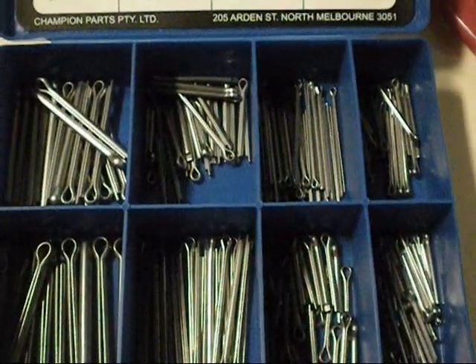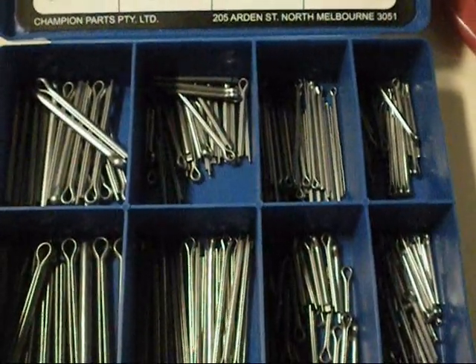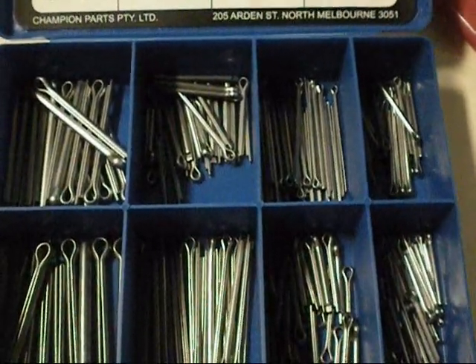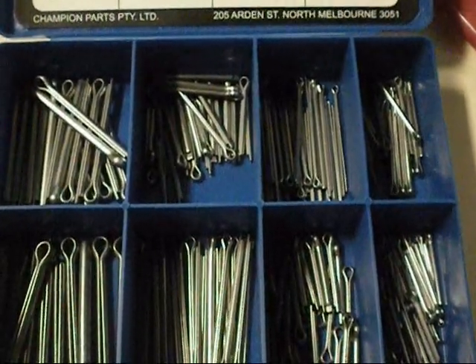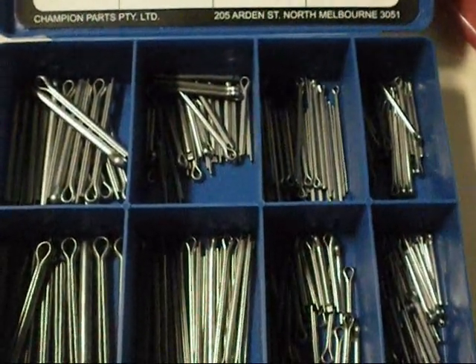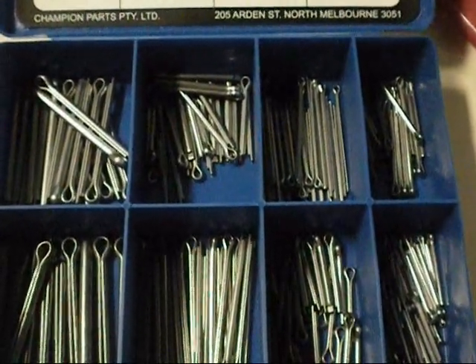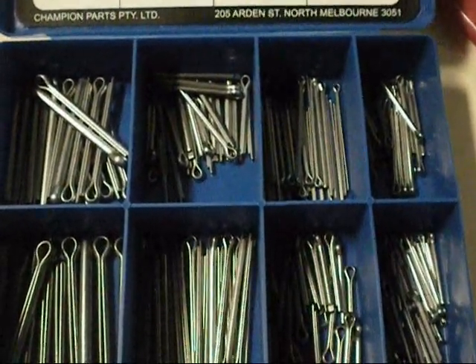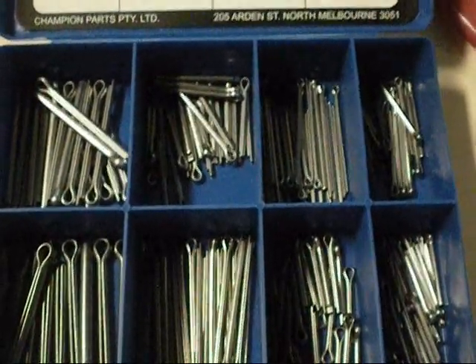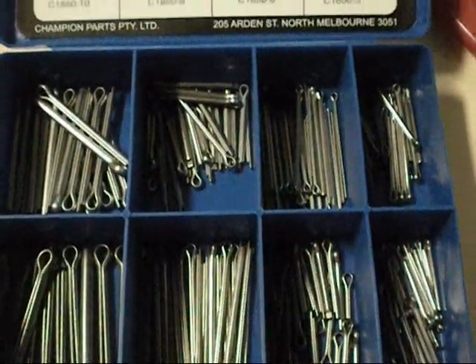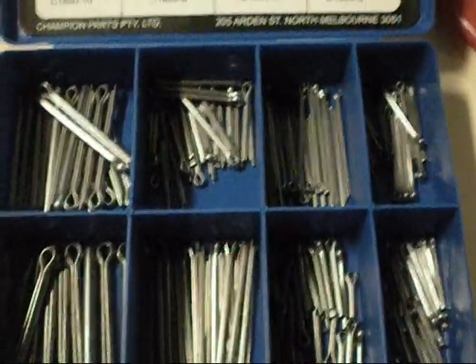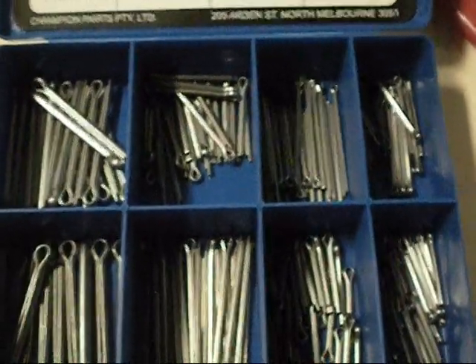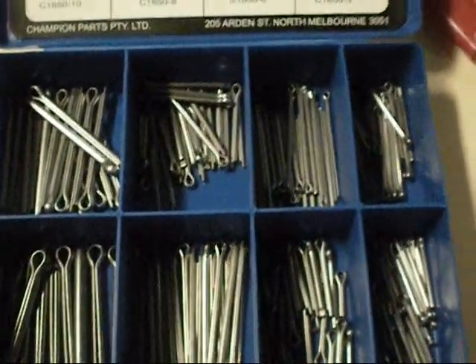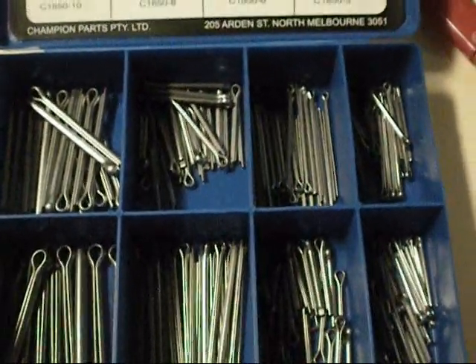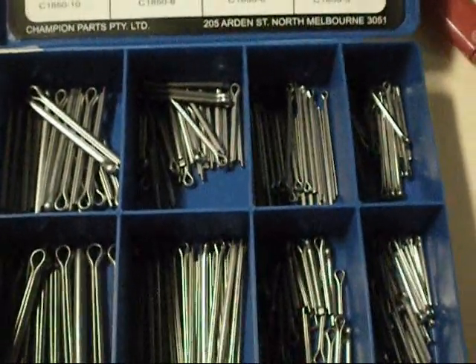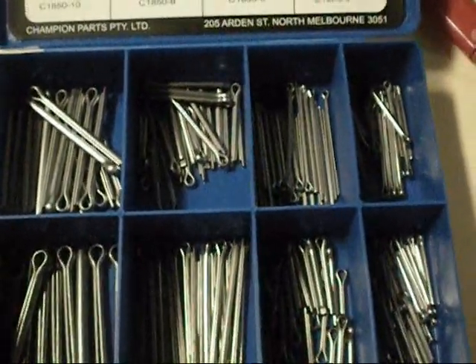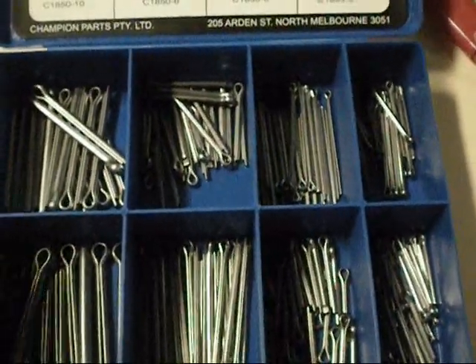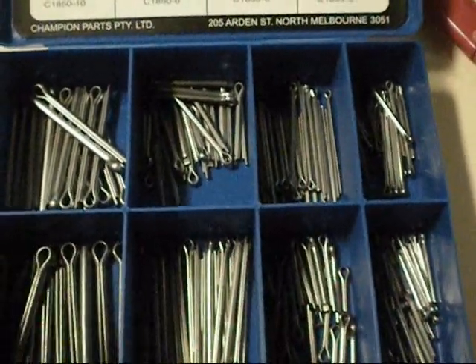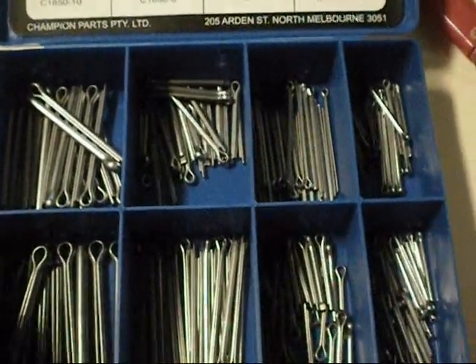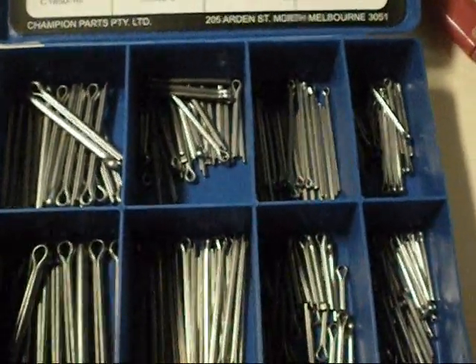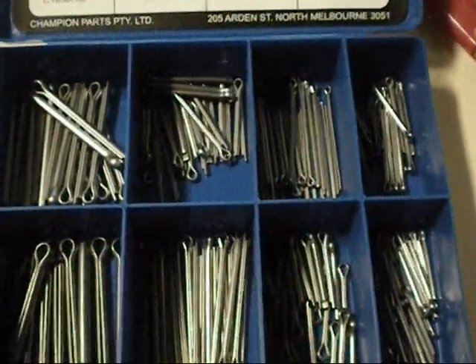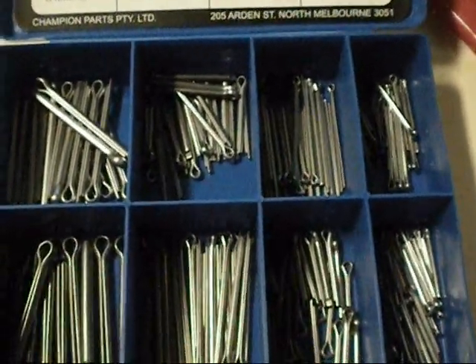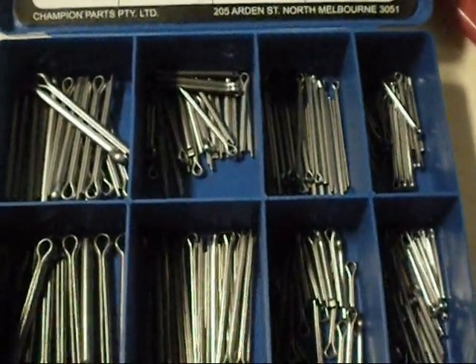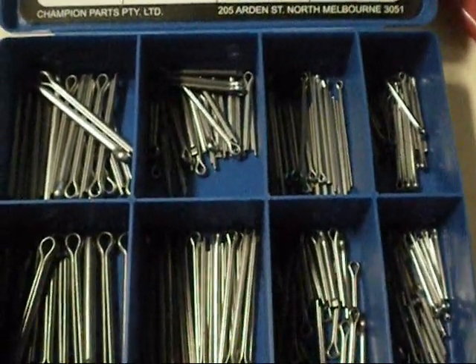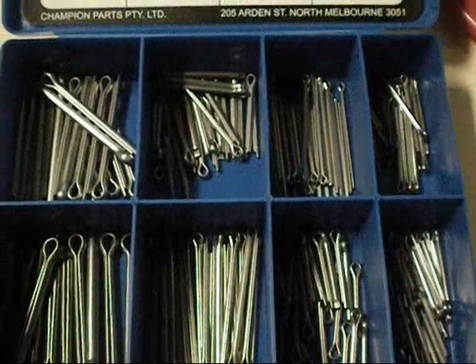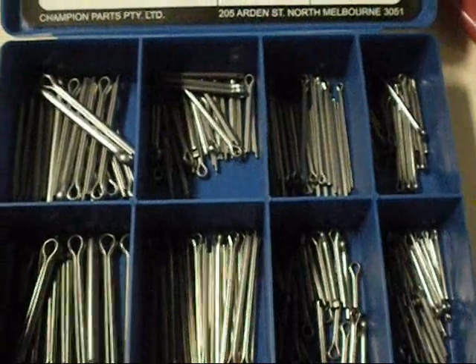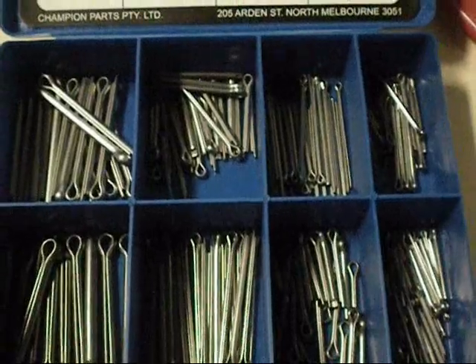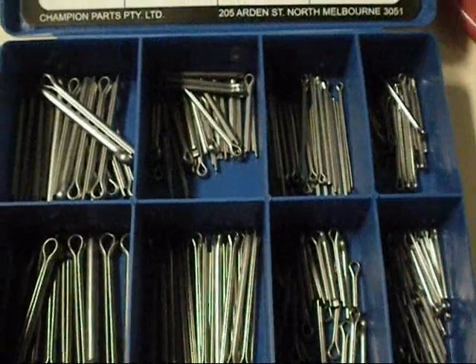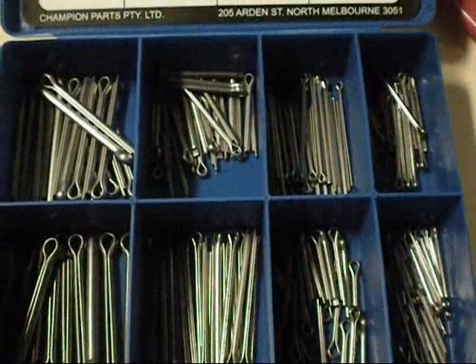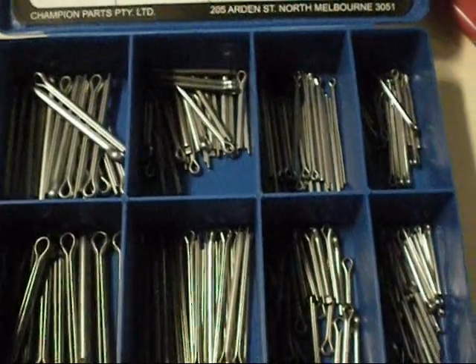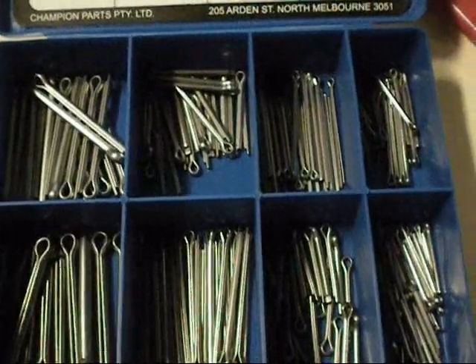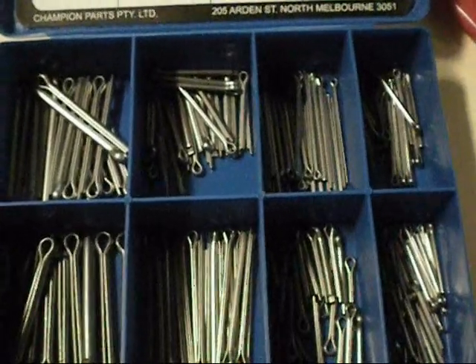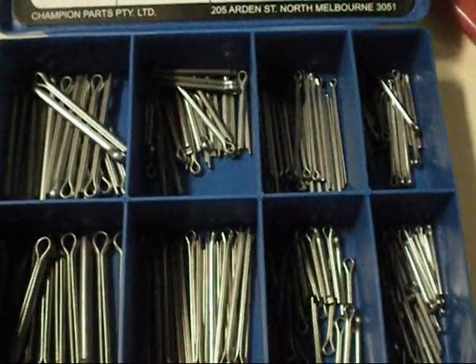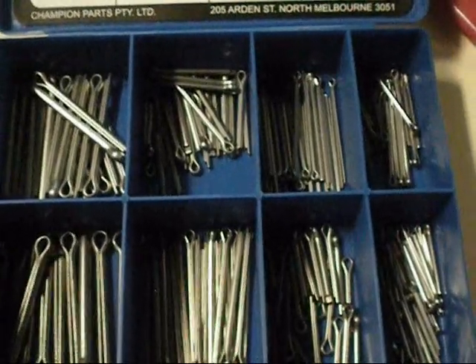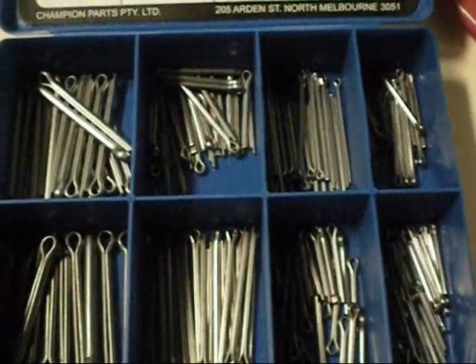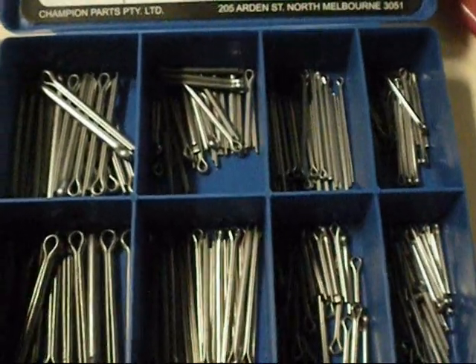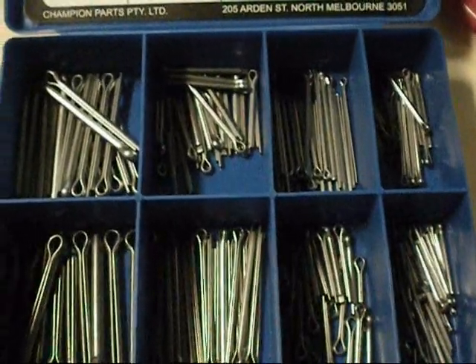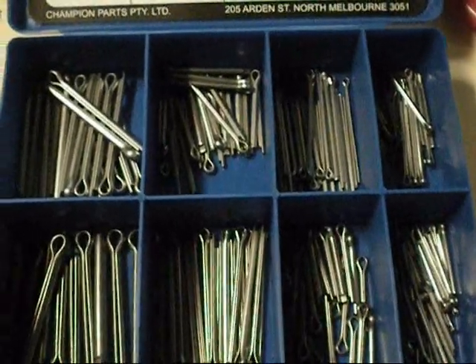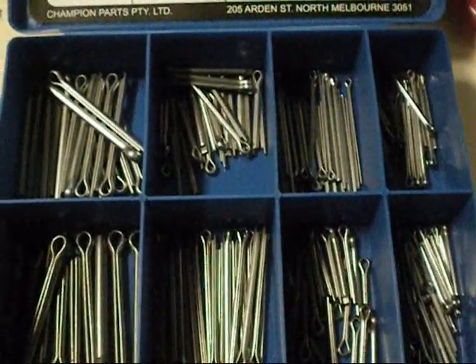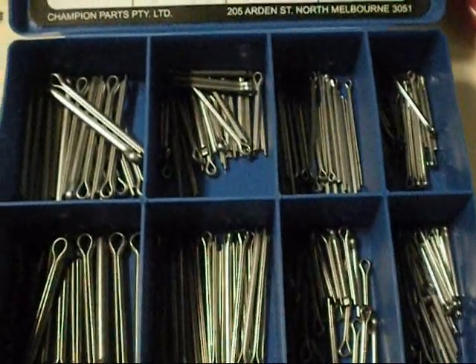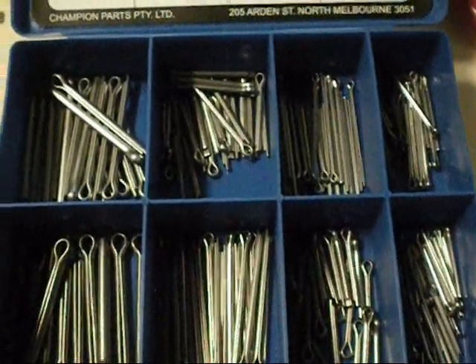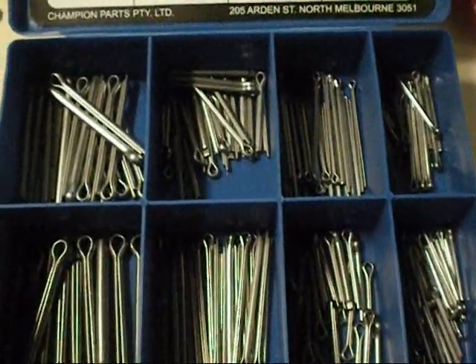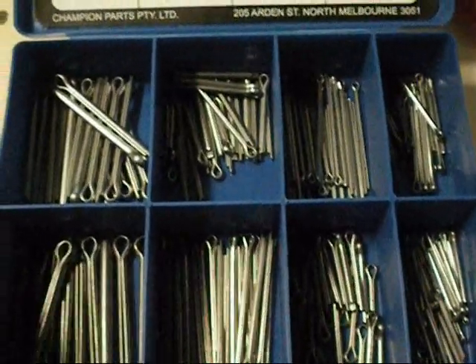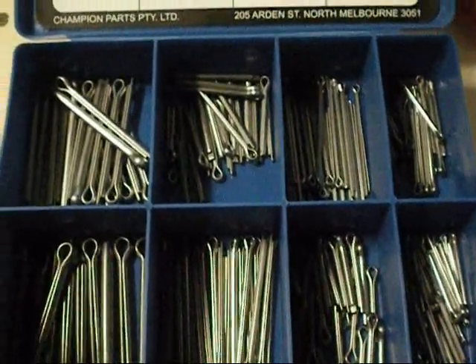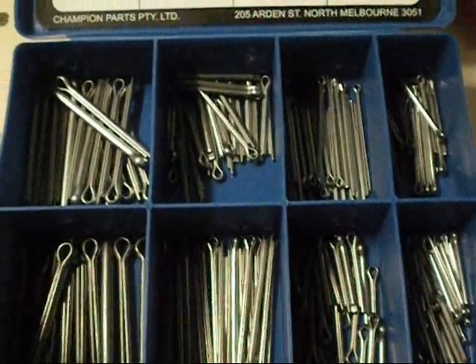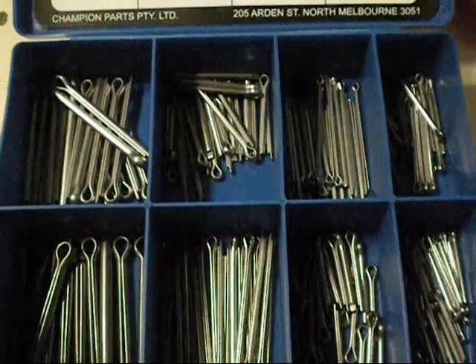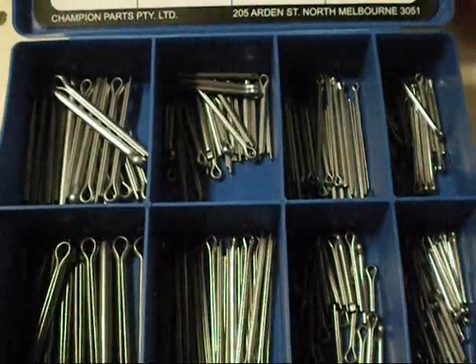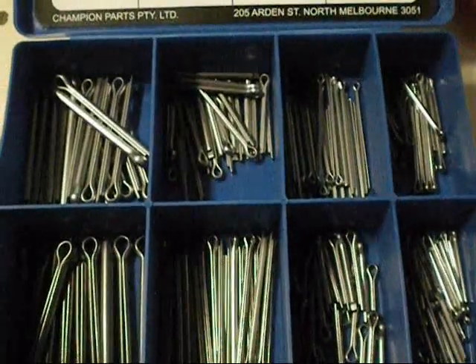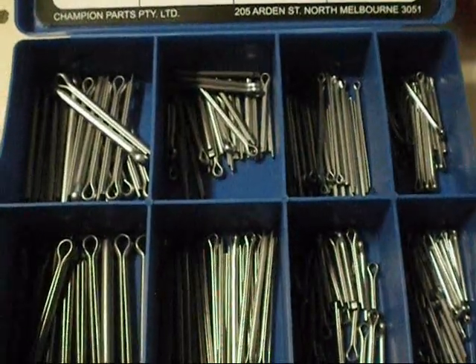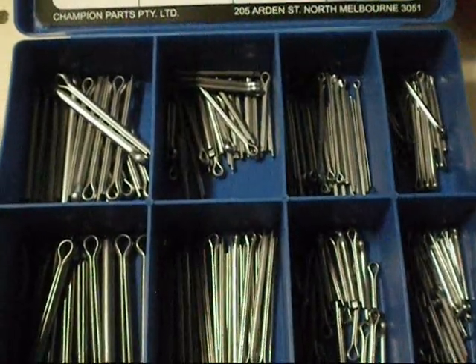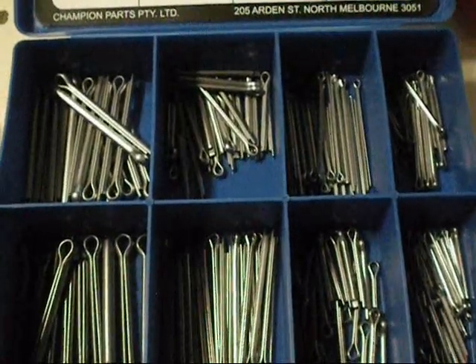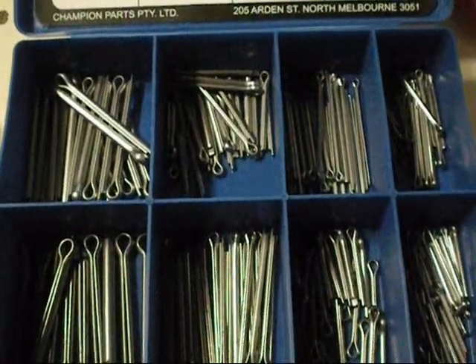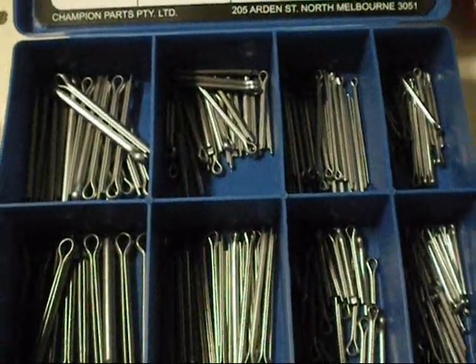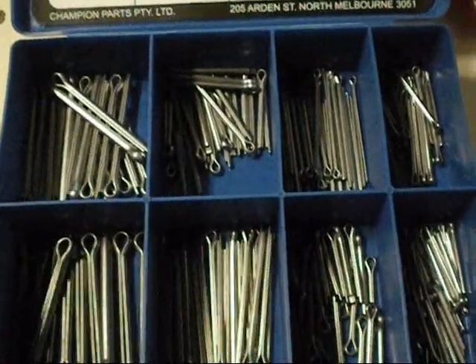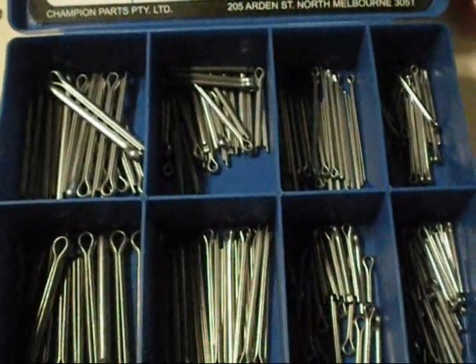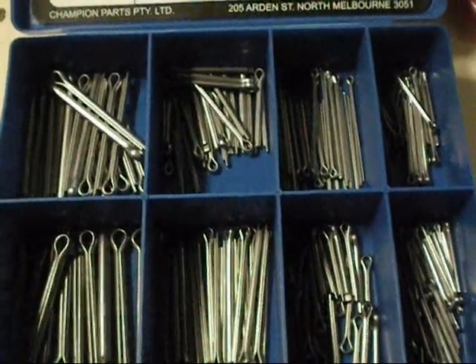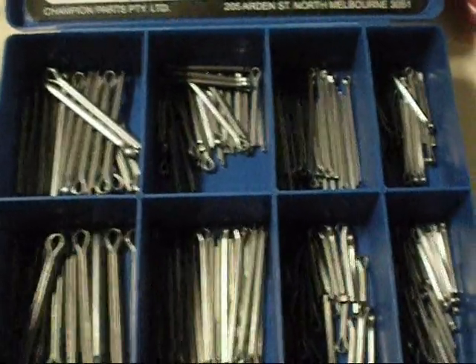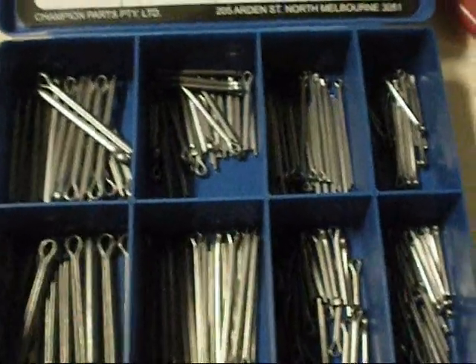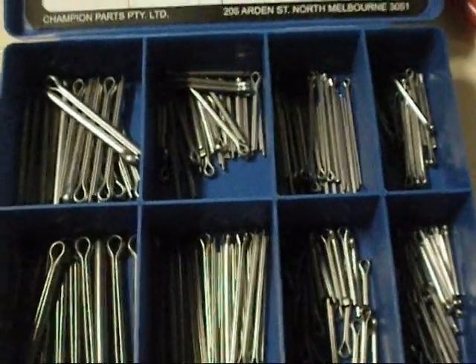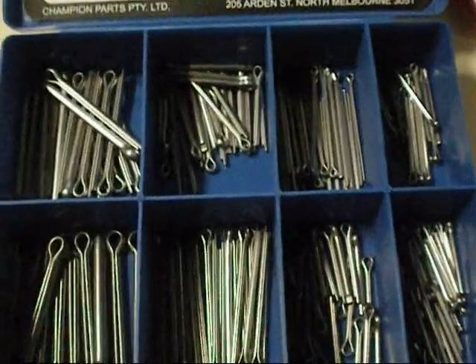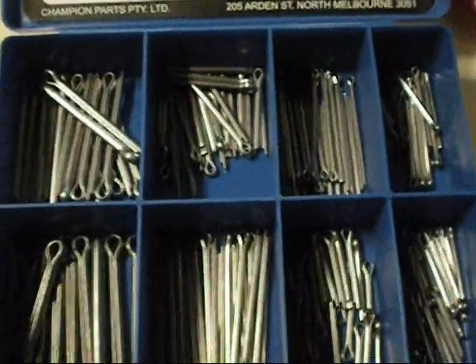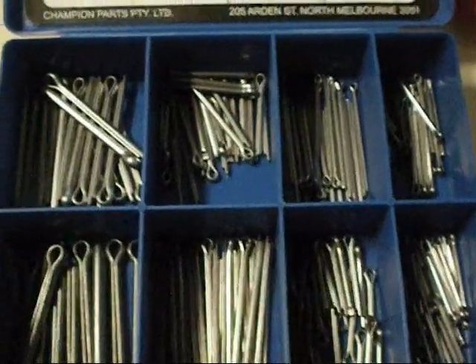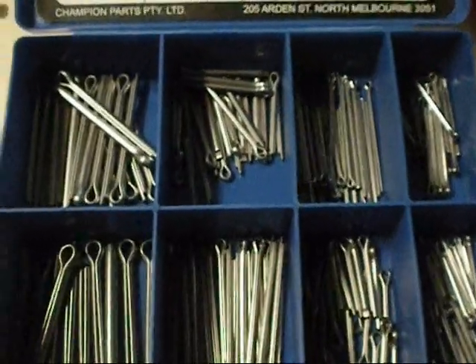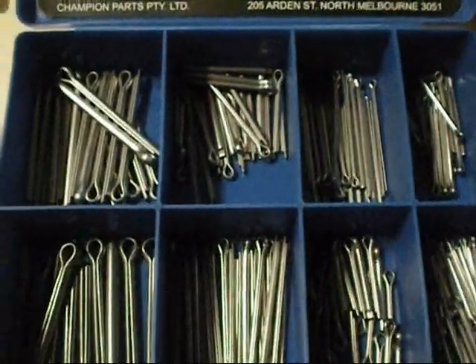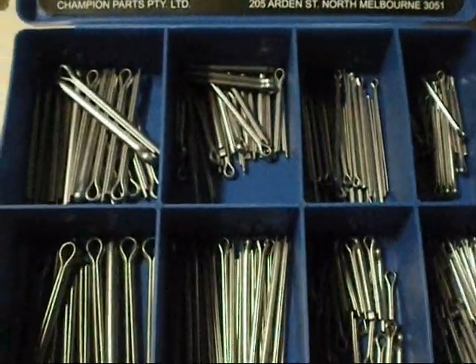You know when you go to a drive shaft or something, it's like you don't have quite the right one, or the one they supply is too thick, or something like that.